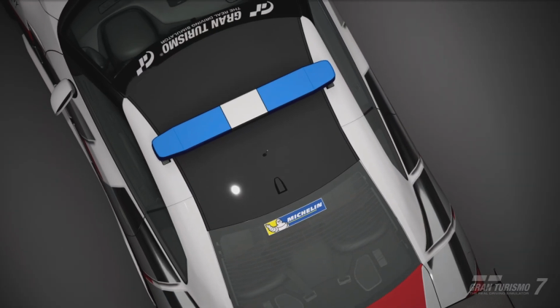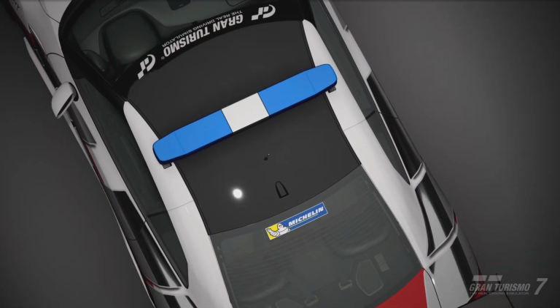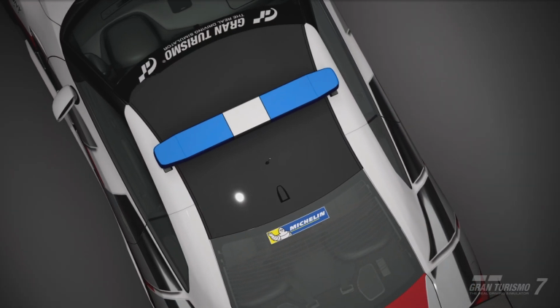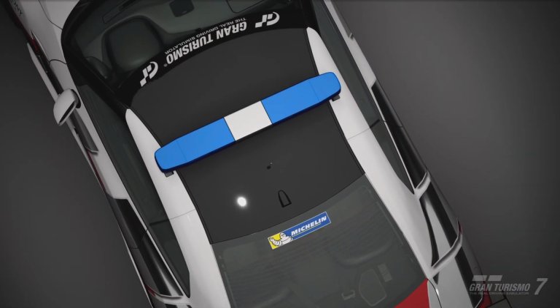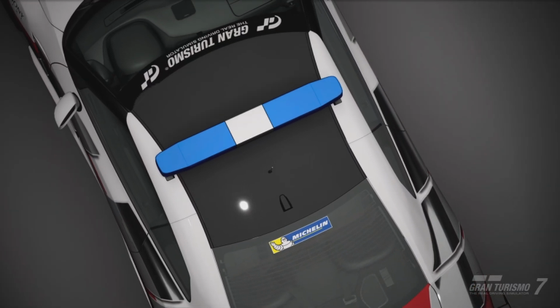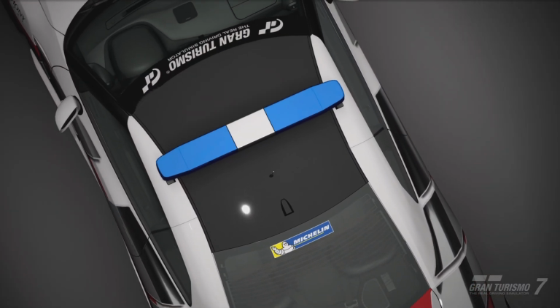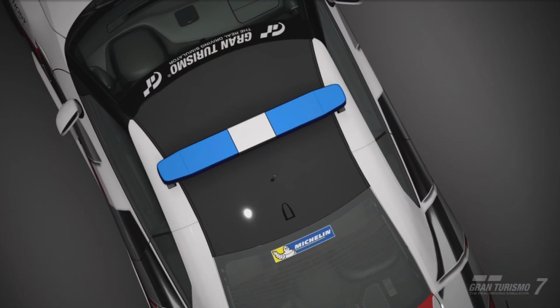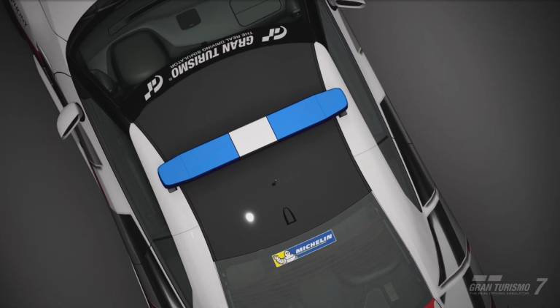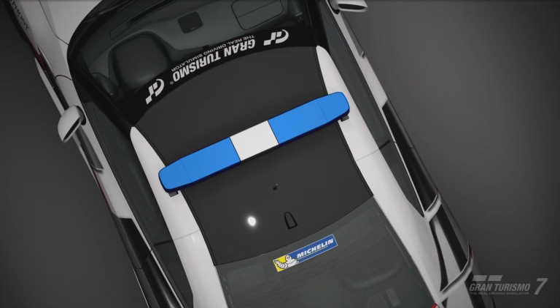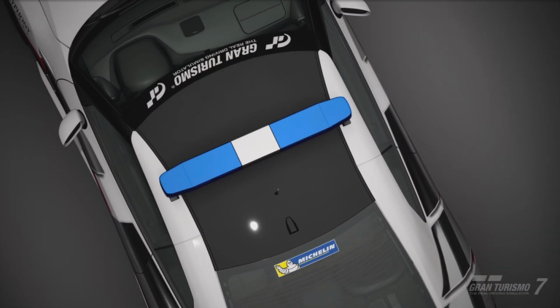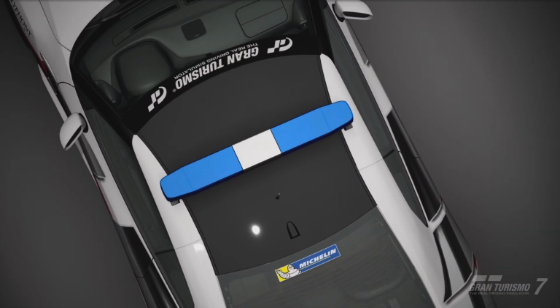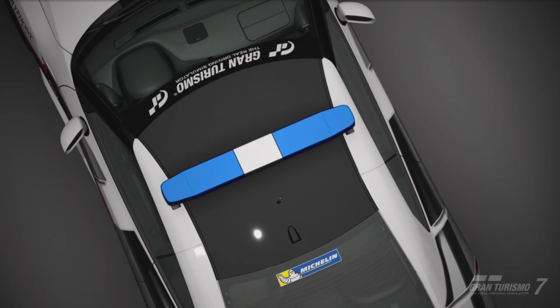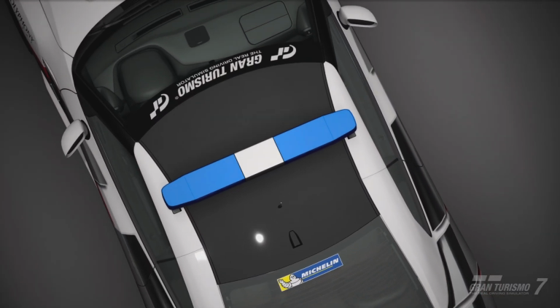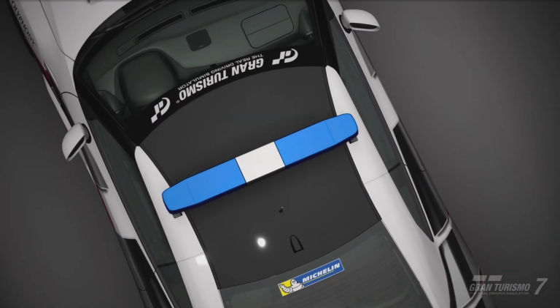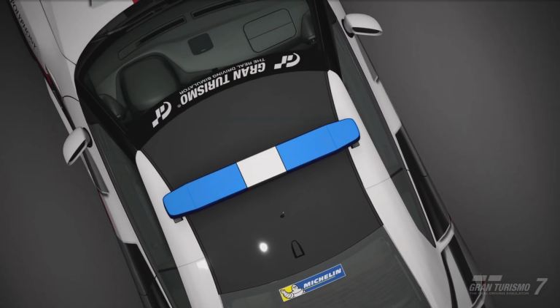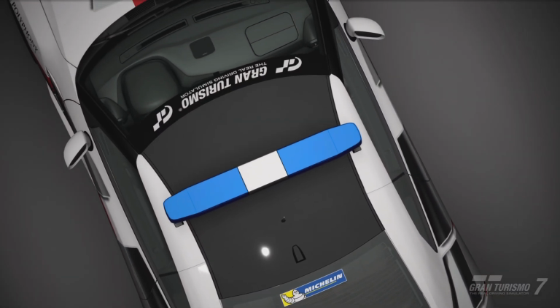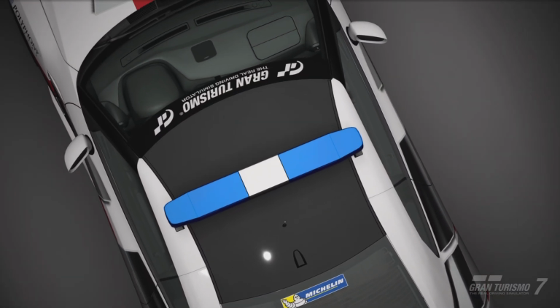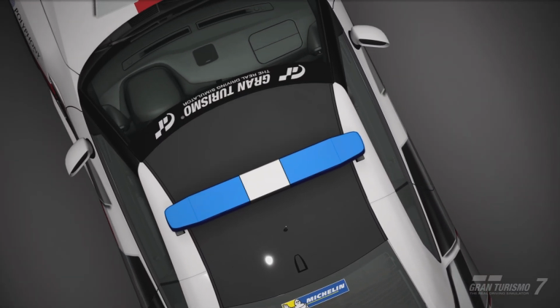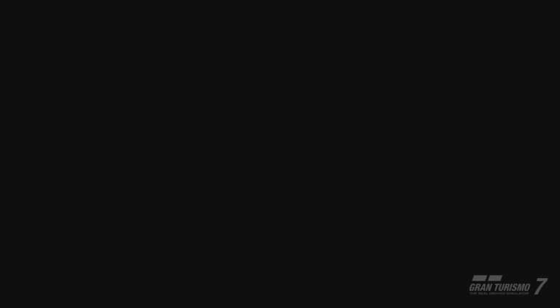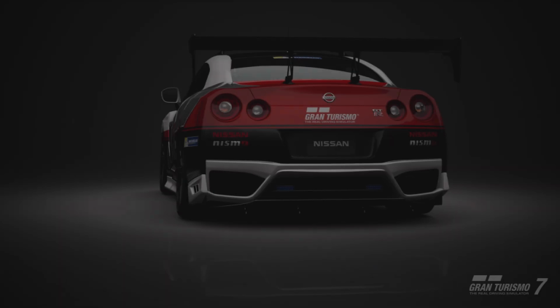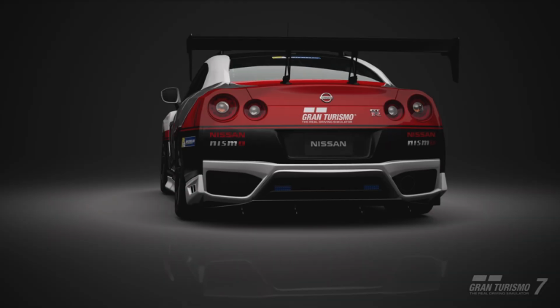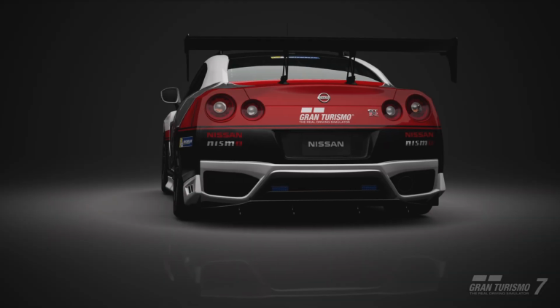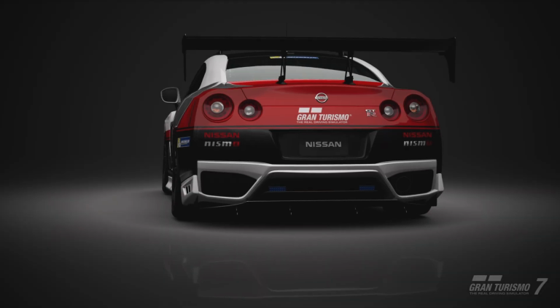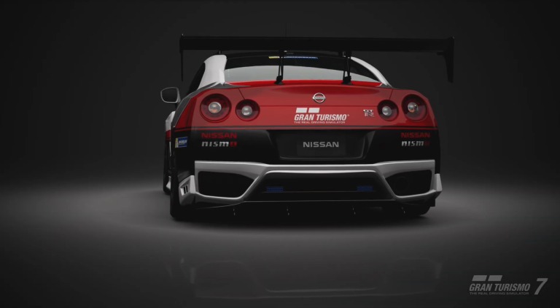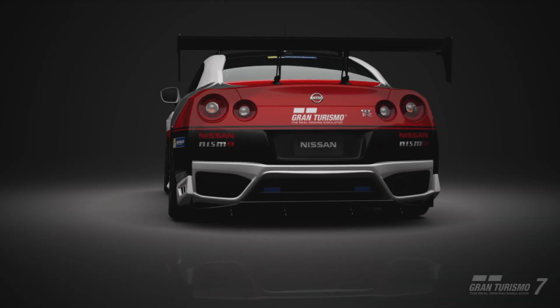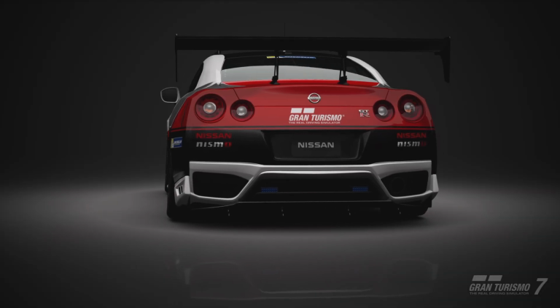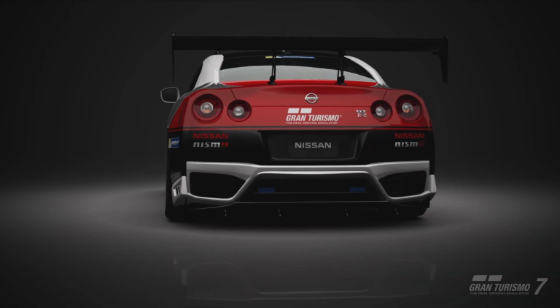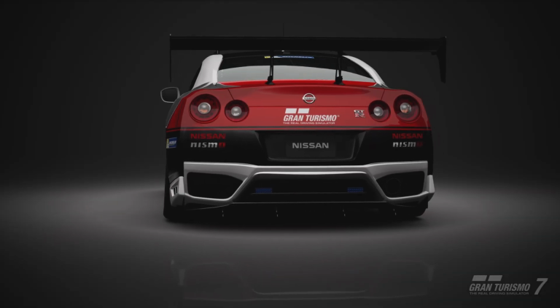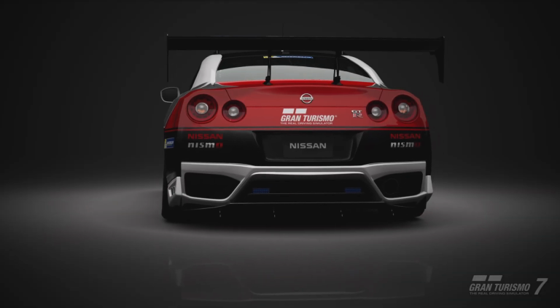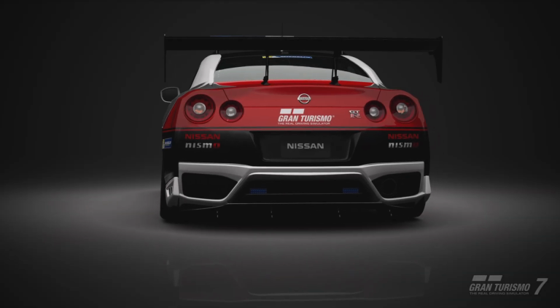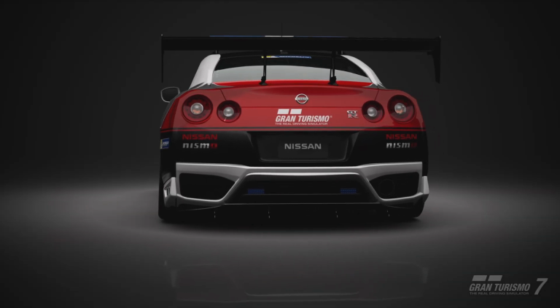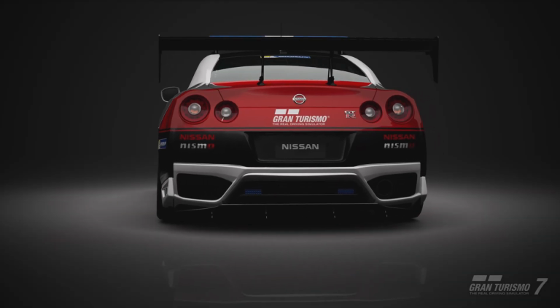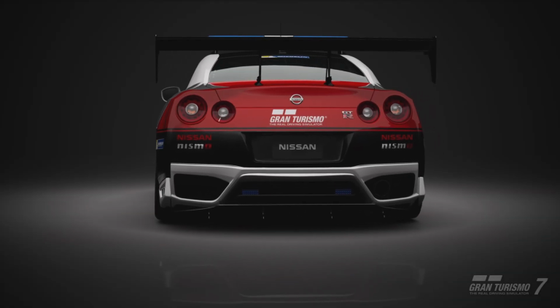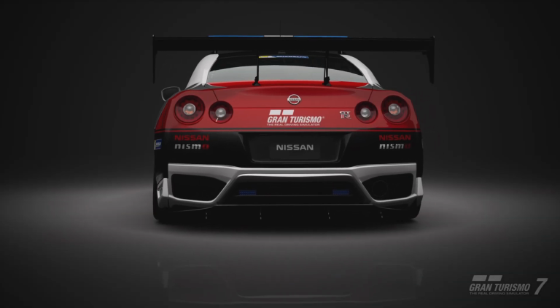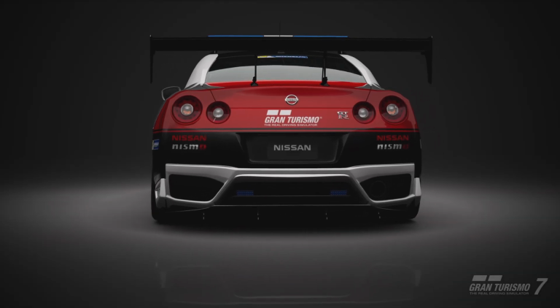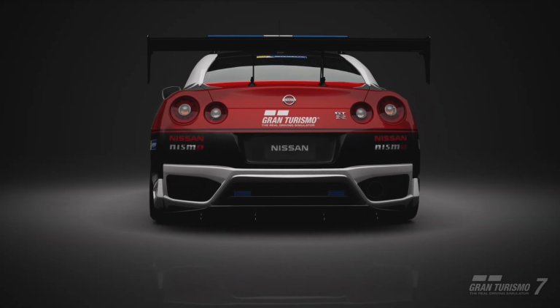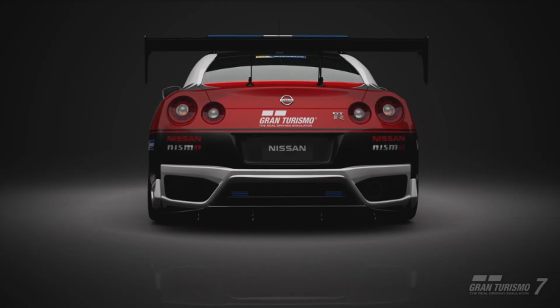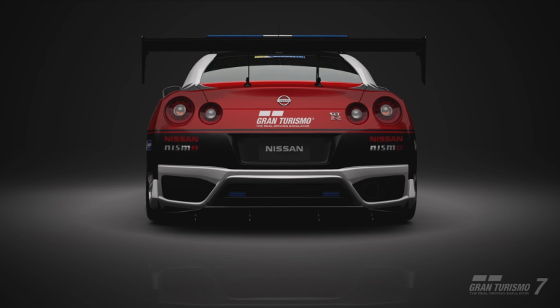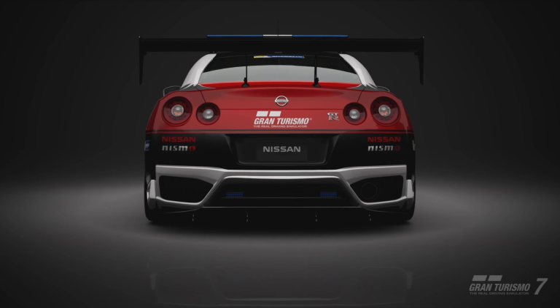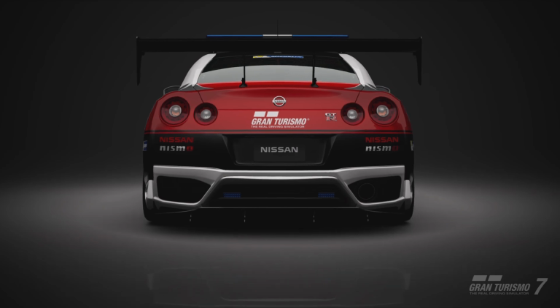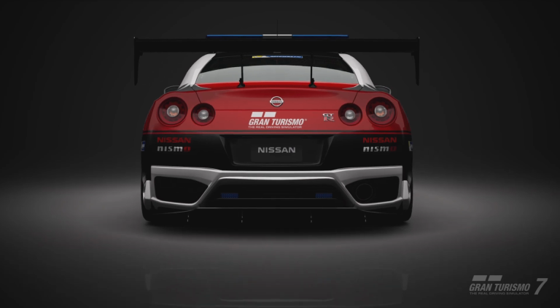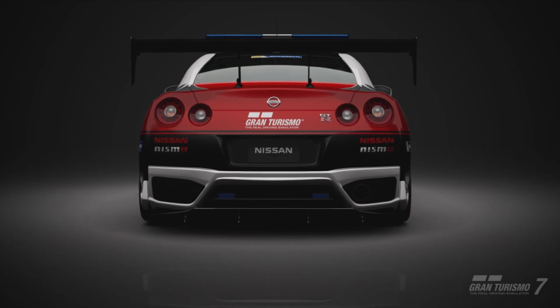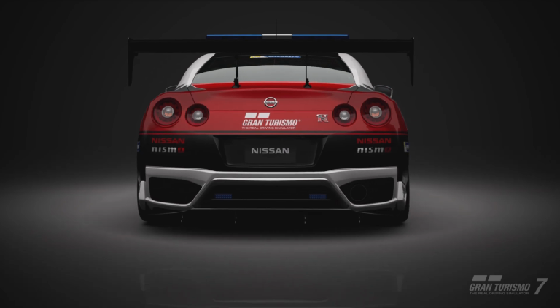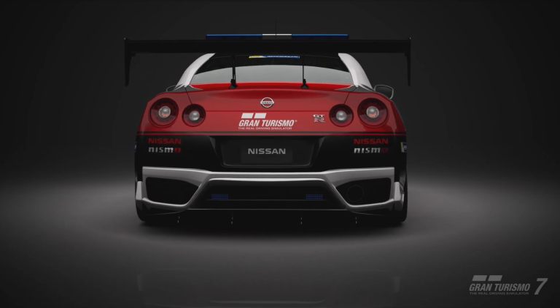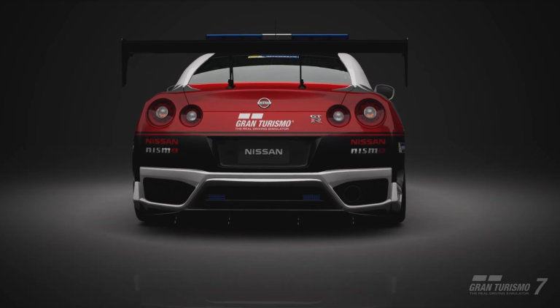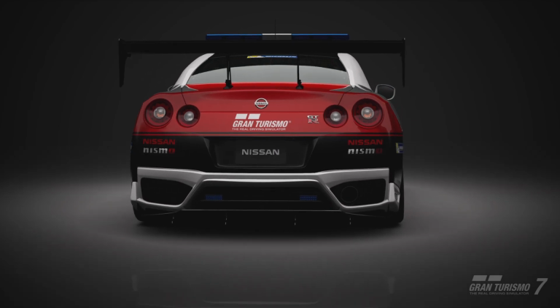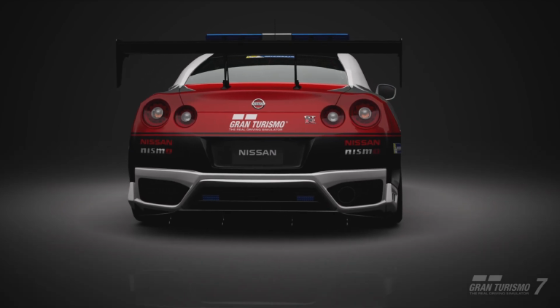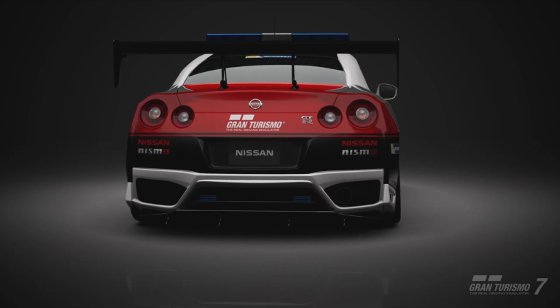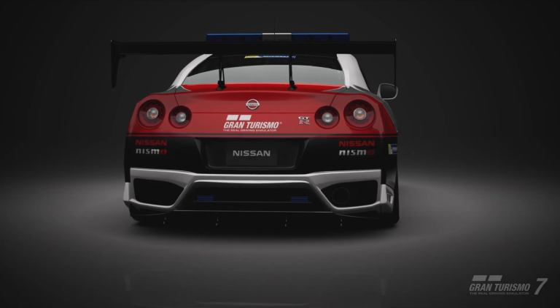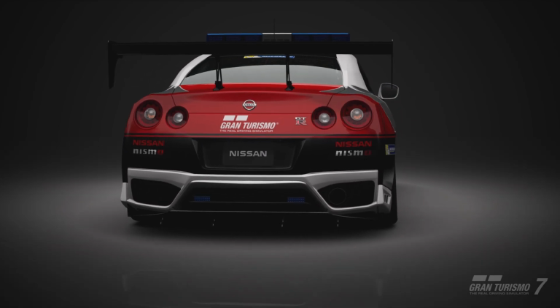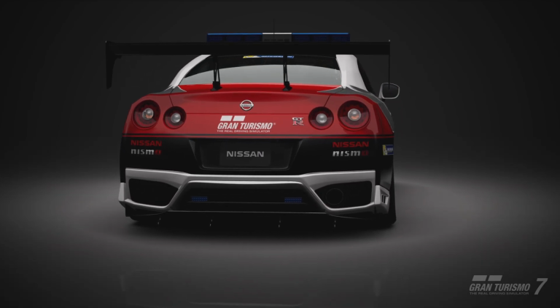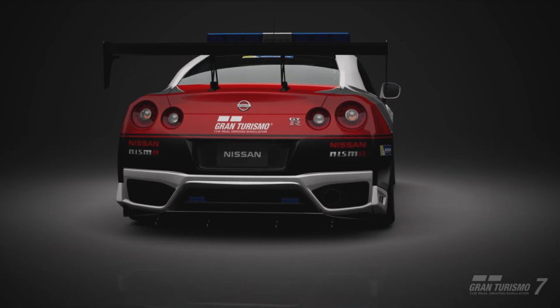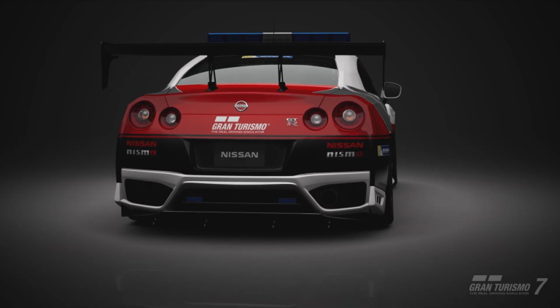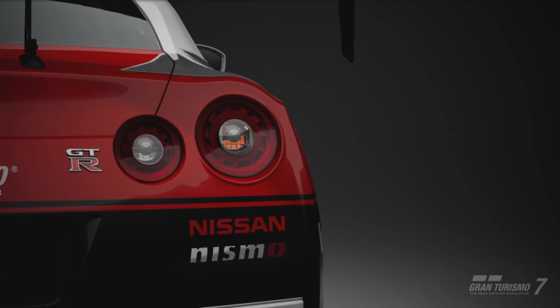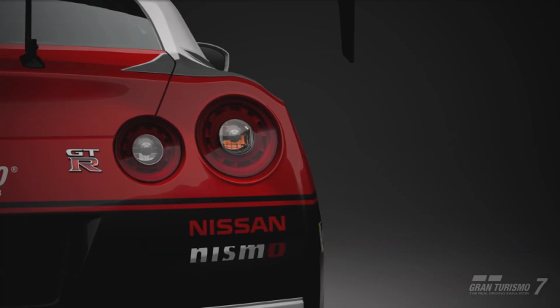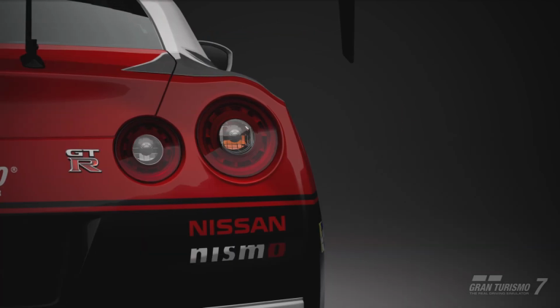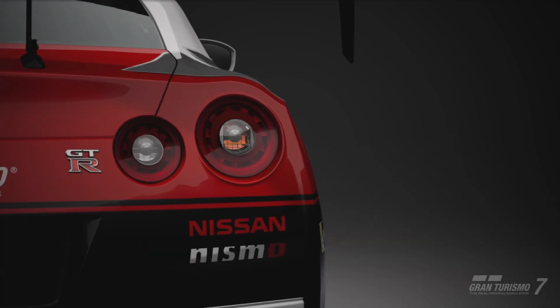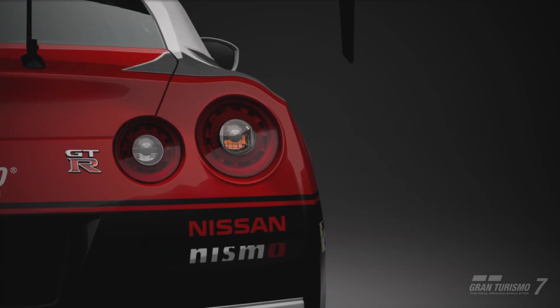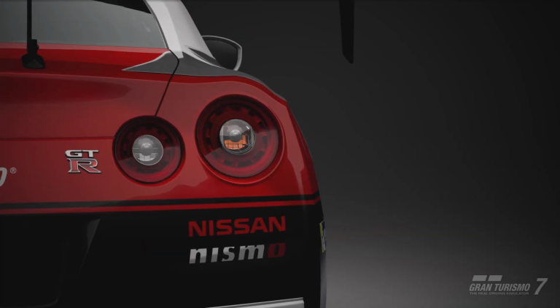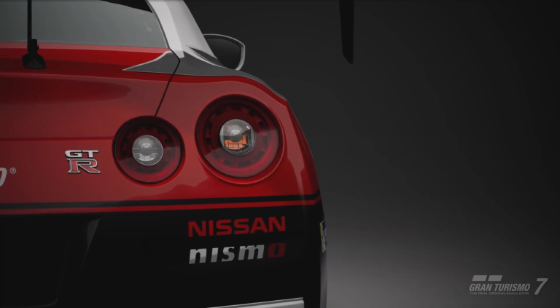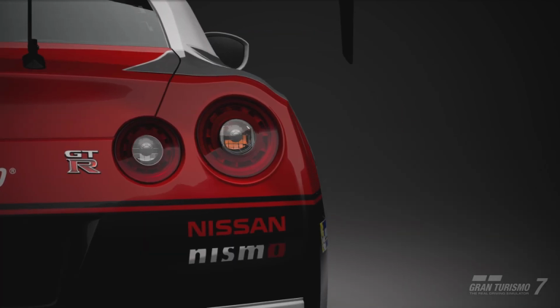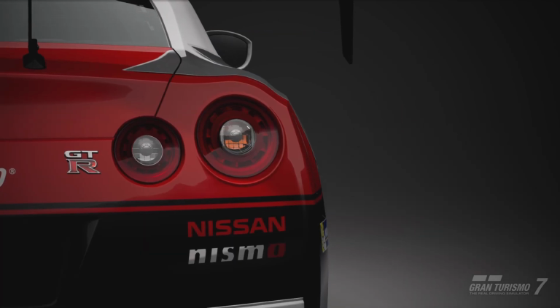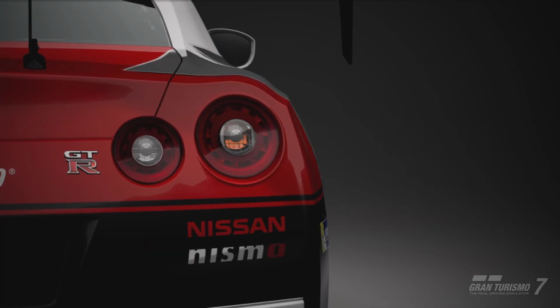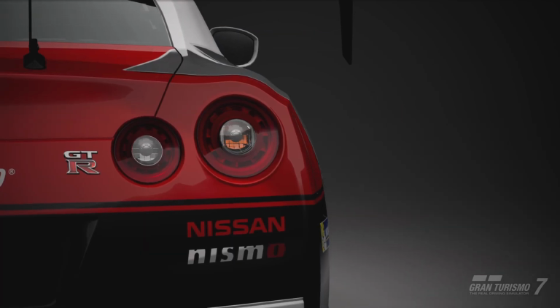I didn't think the car intros were going to take three parts, I thought it was only going to take two, but no, need a third one, so here we go.